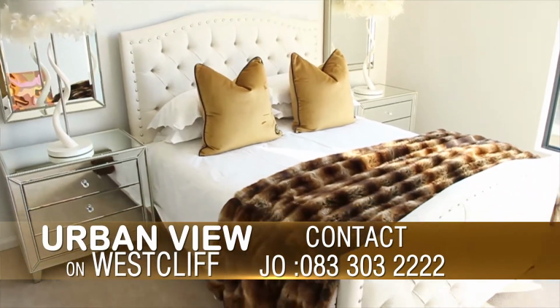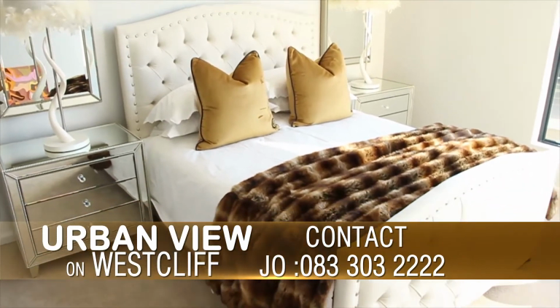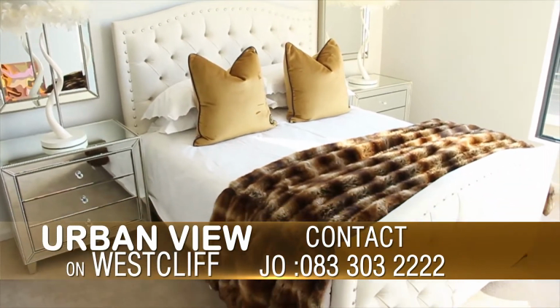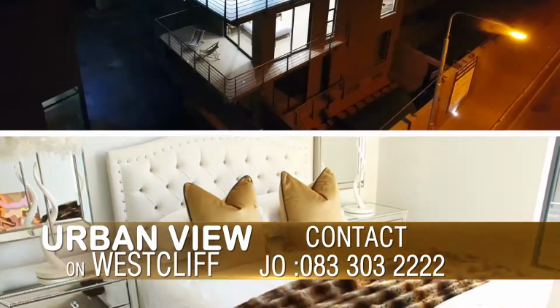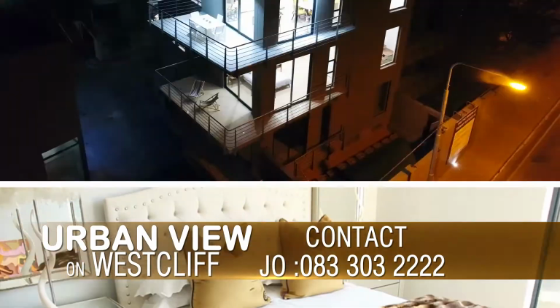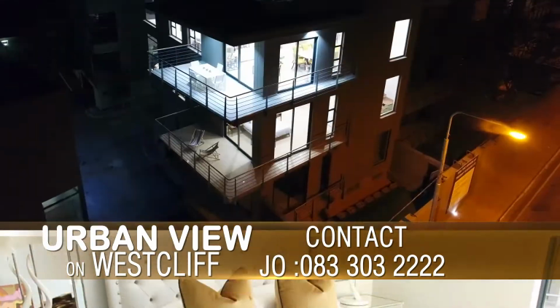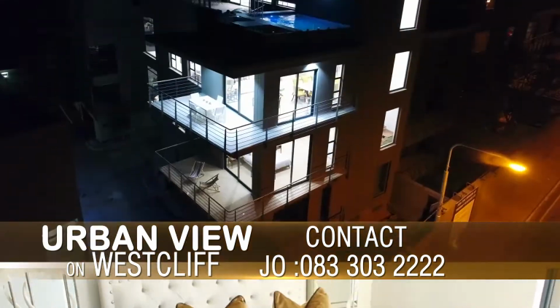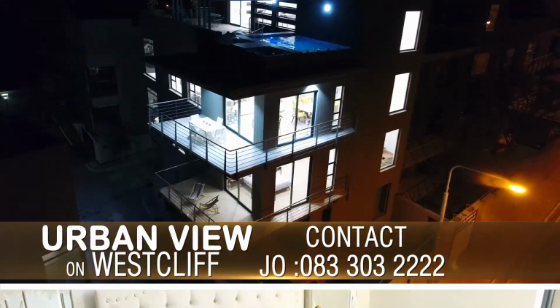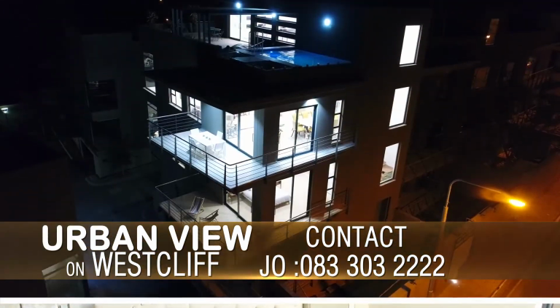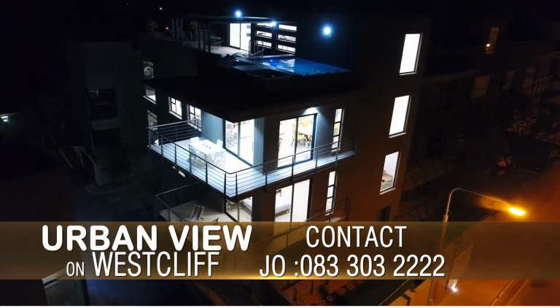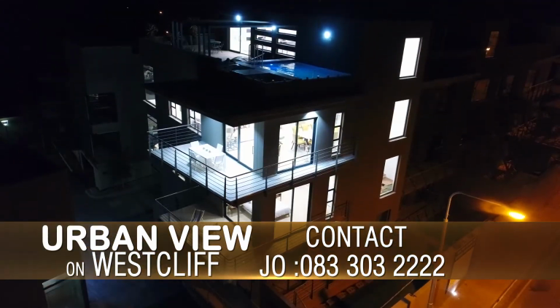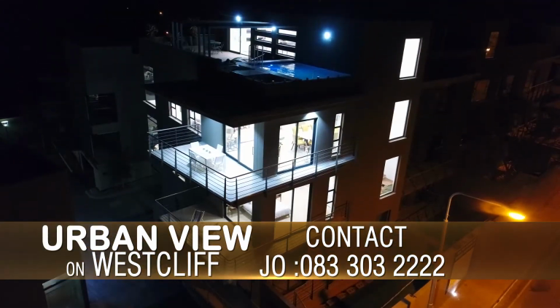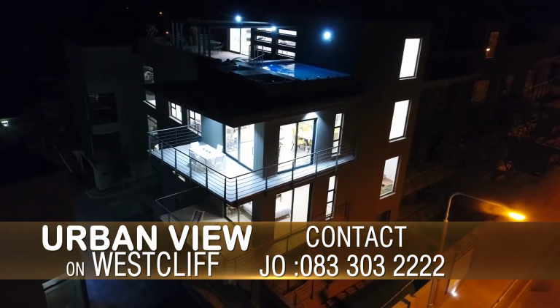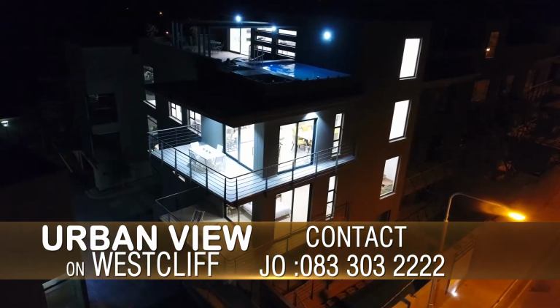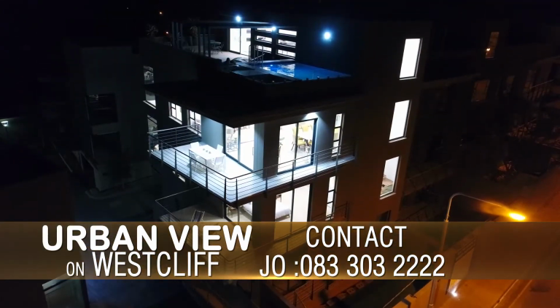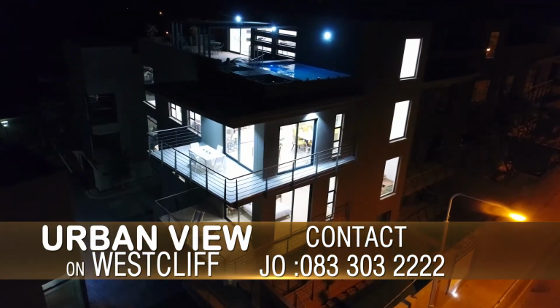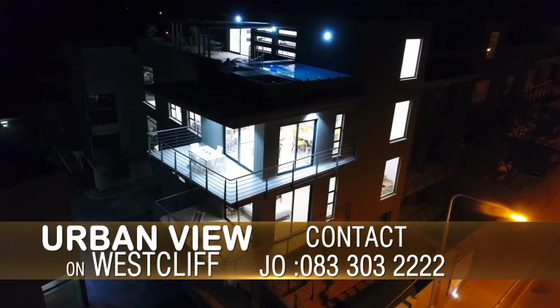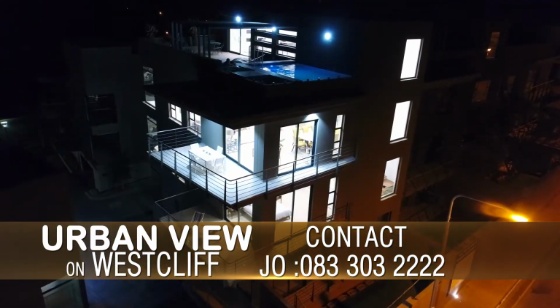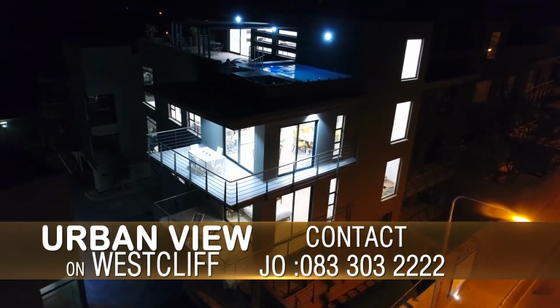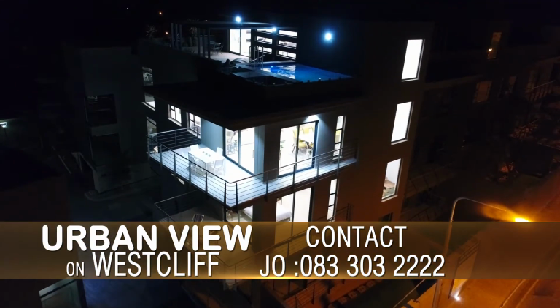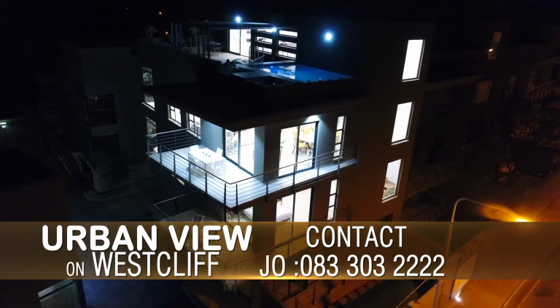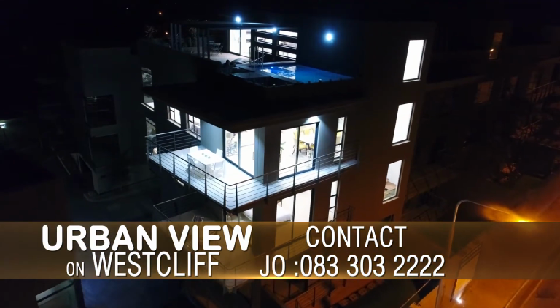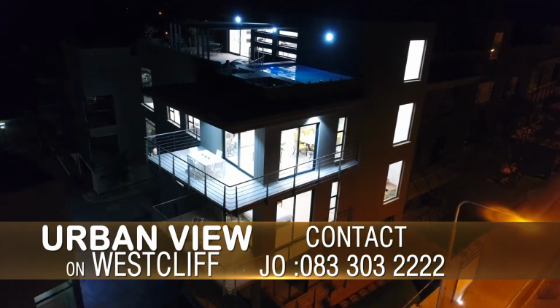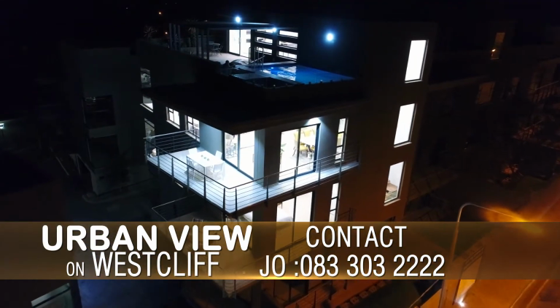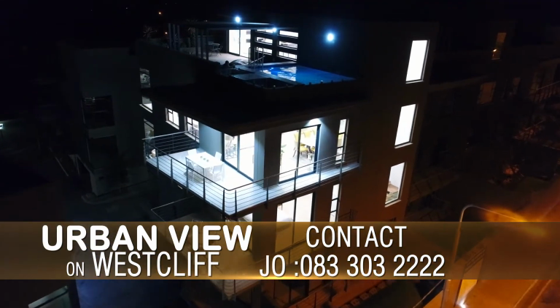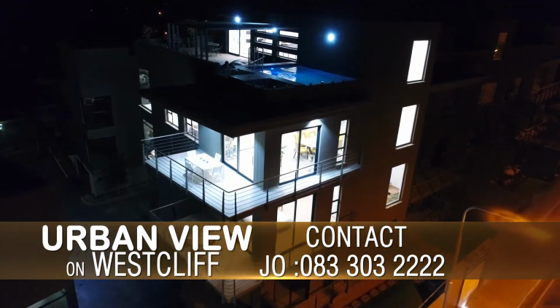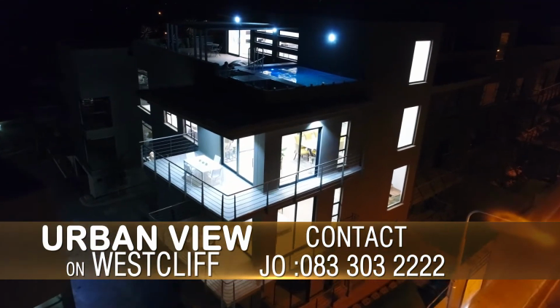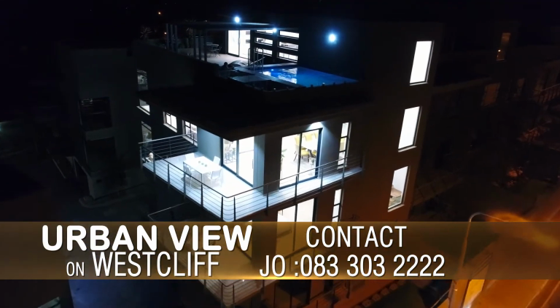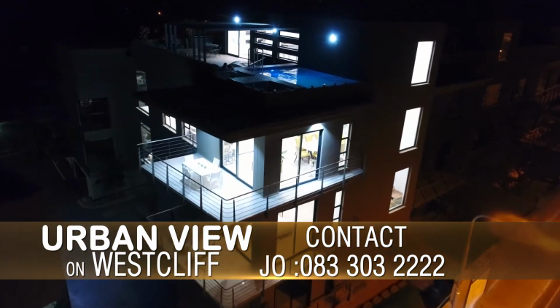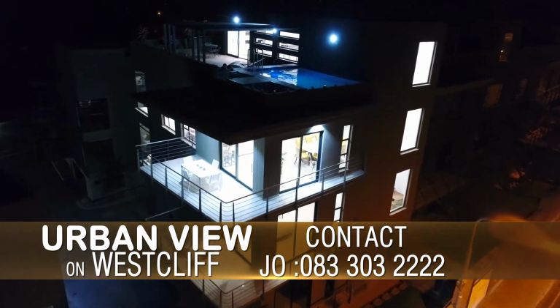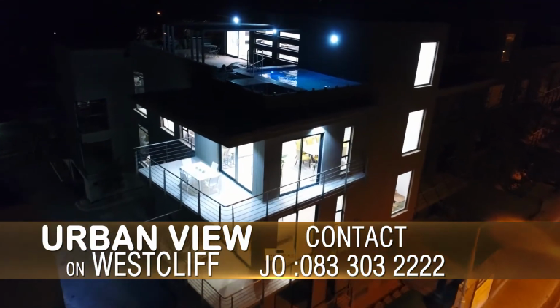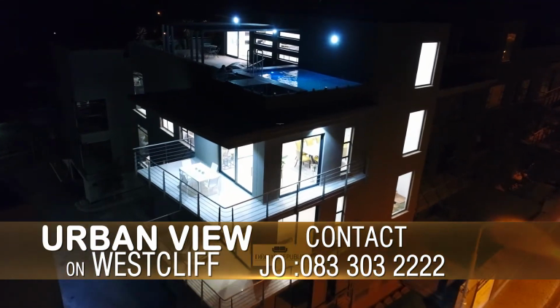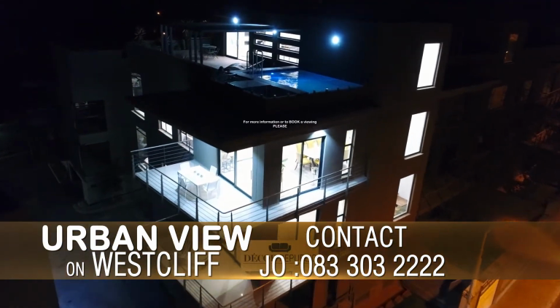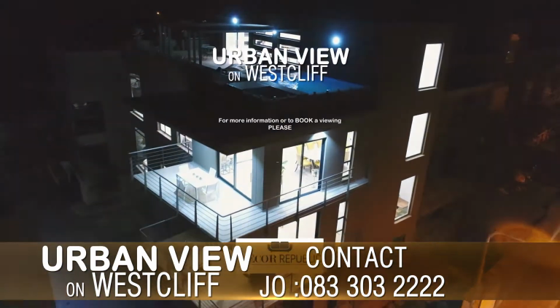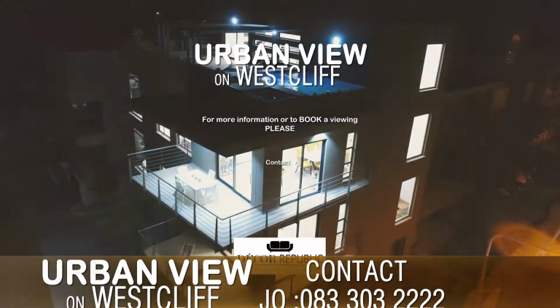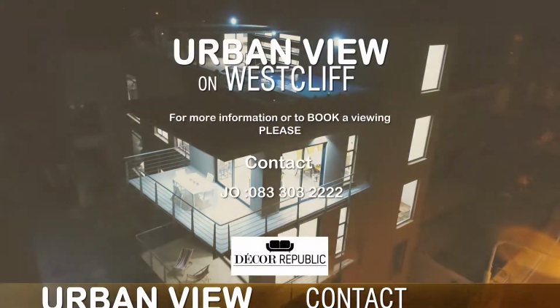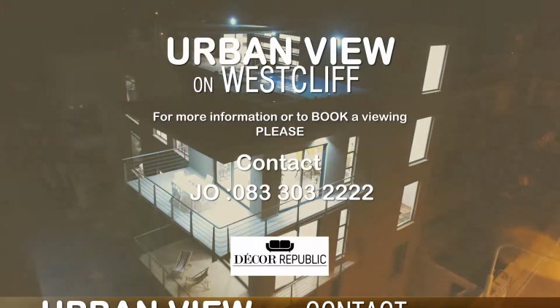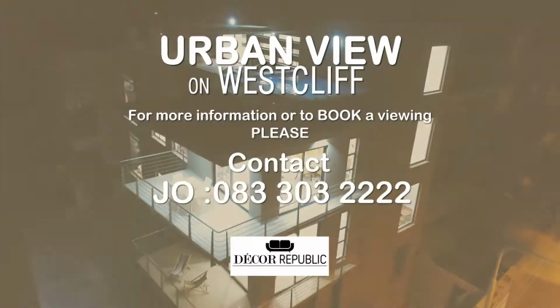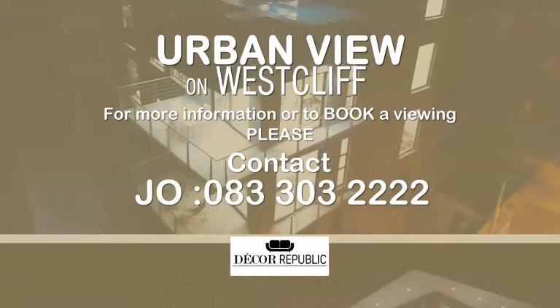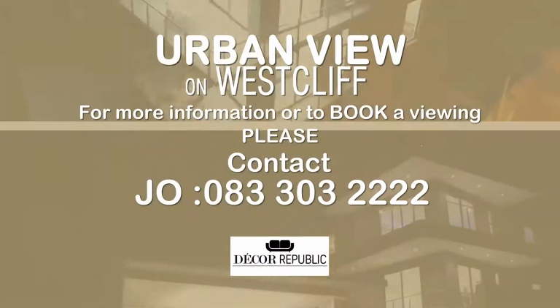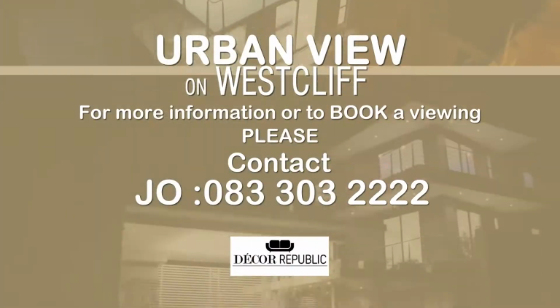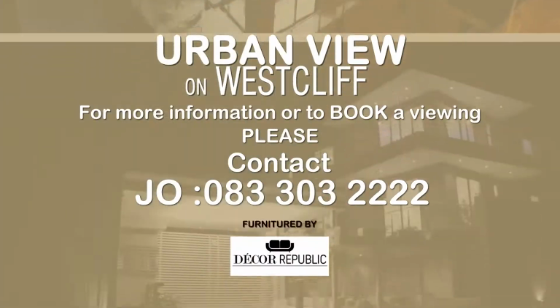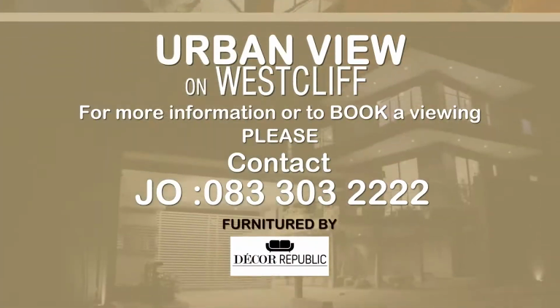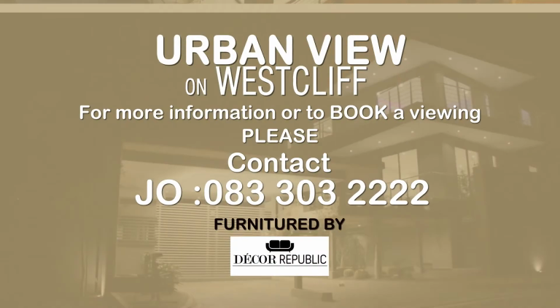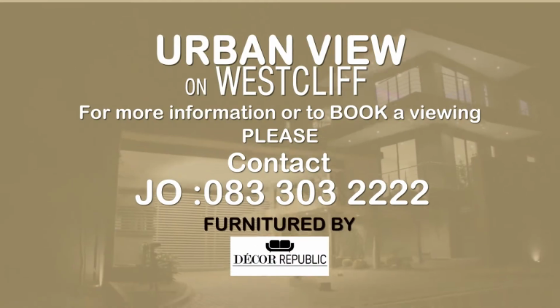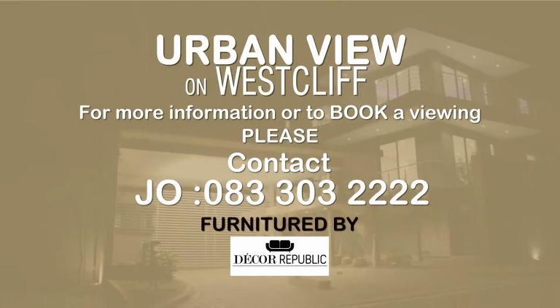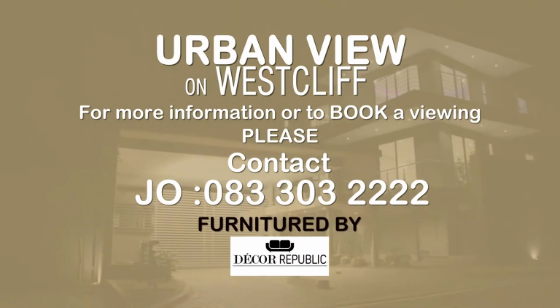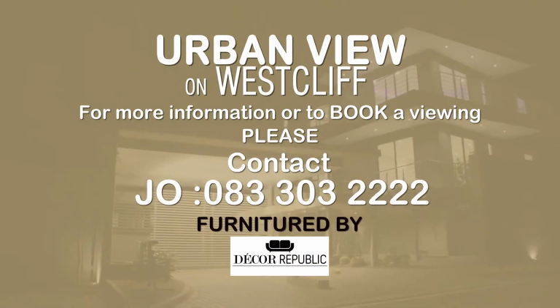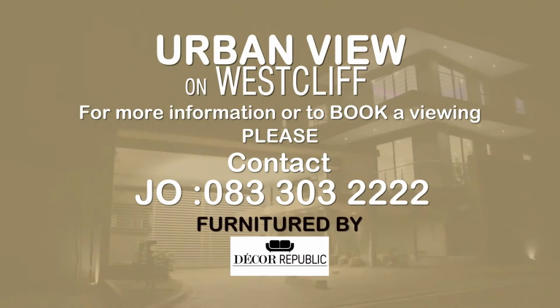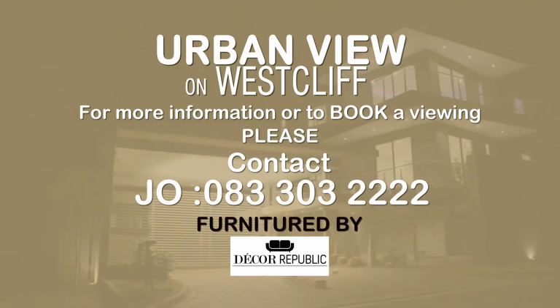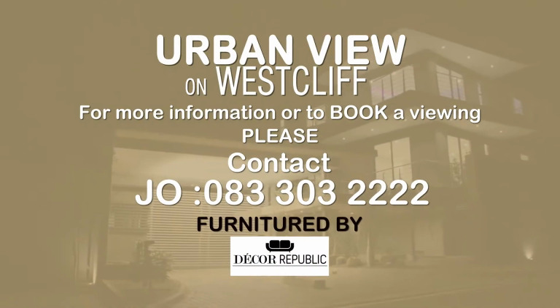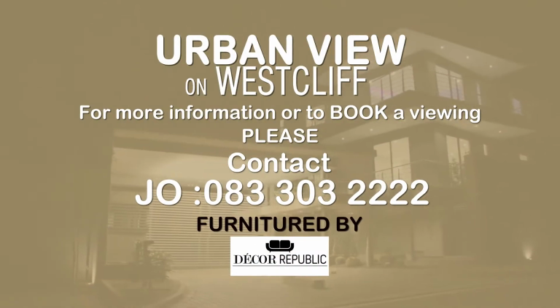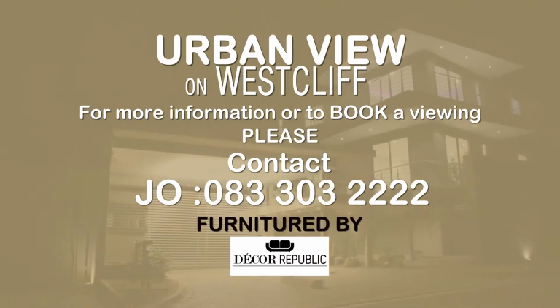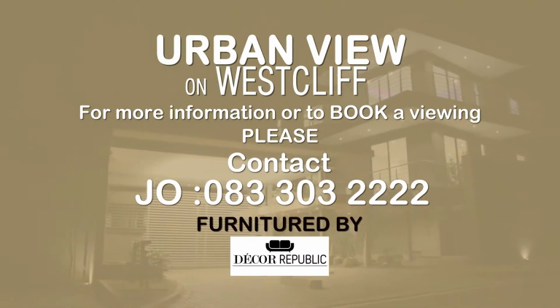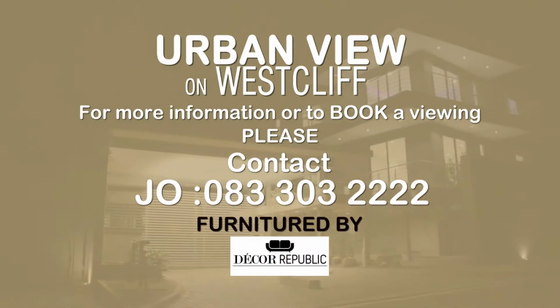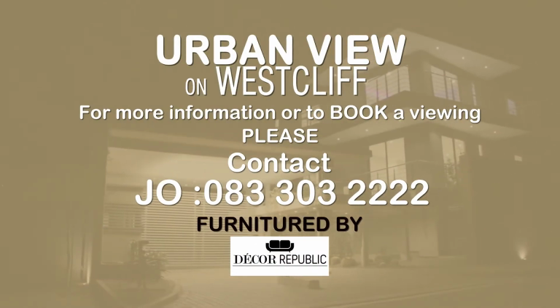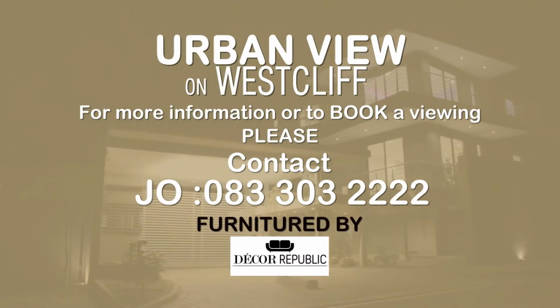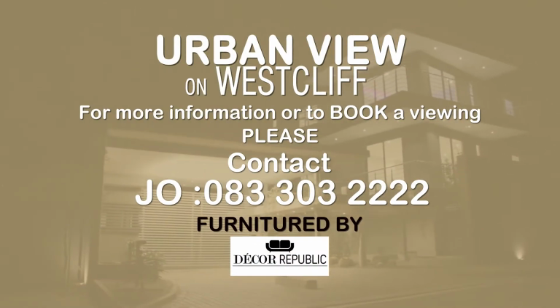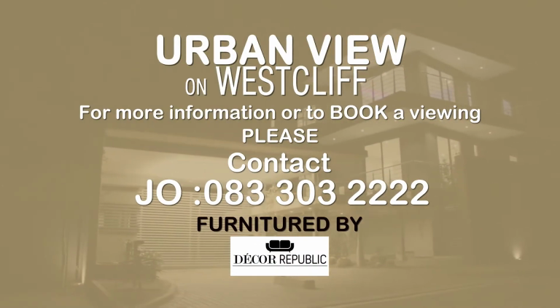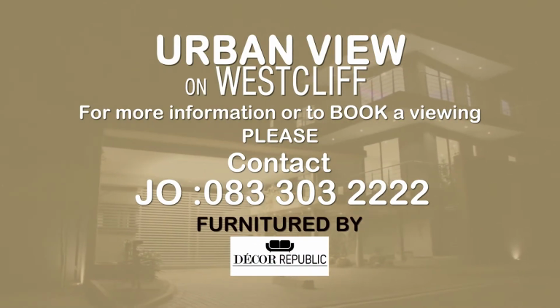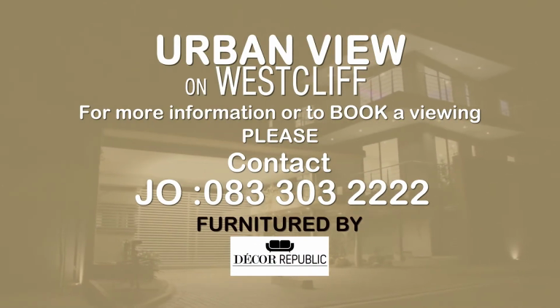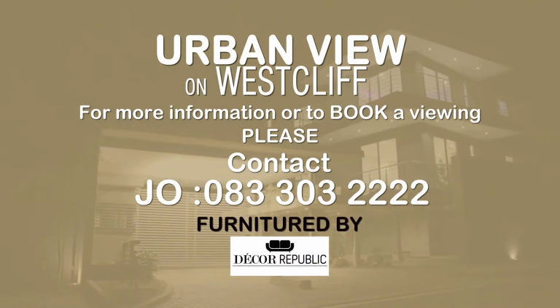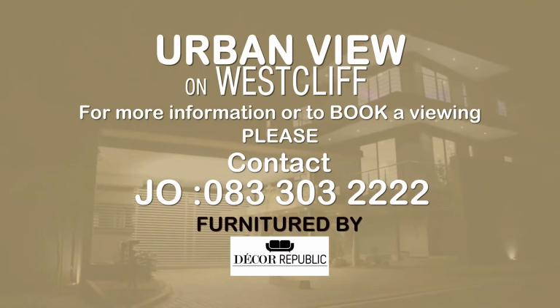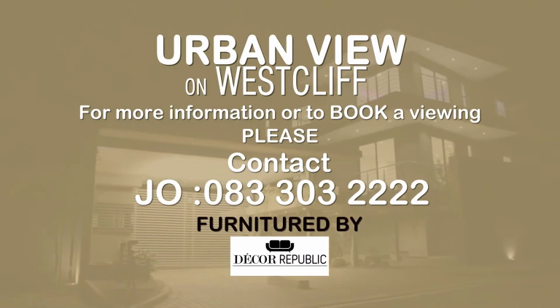Priced from 5 to 15 million rands at 30,000 rand per square meter. To view, contact Joe now.